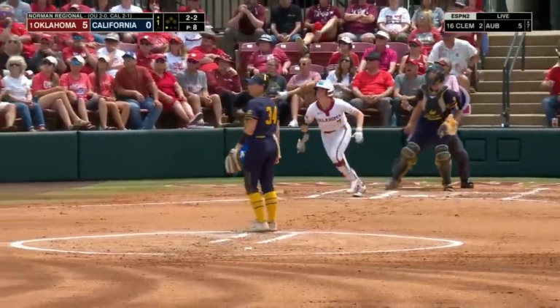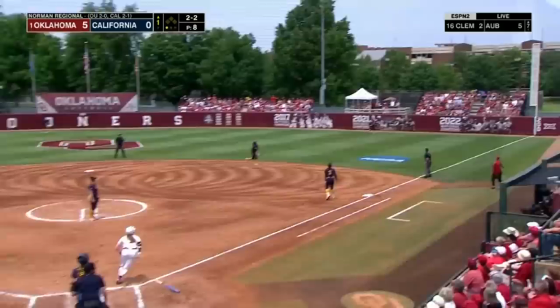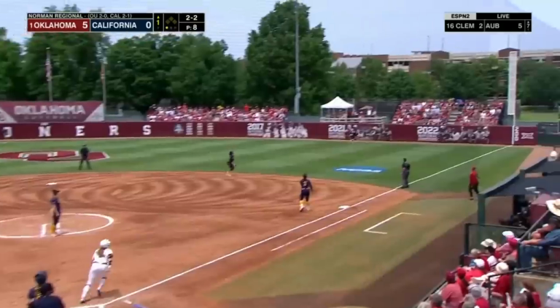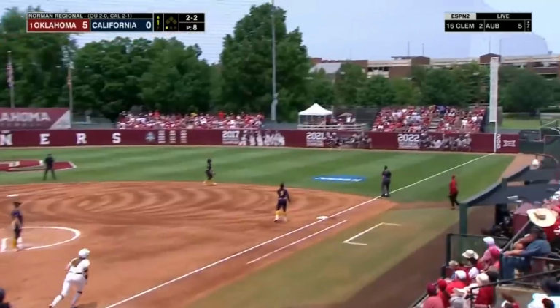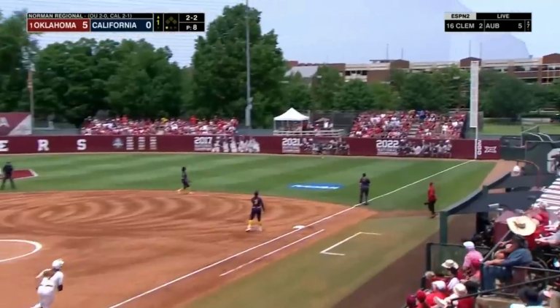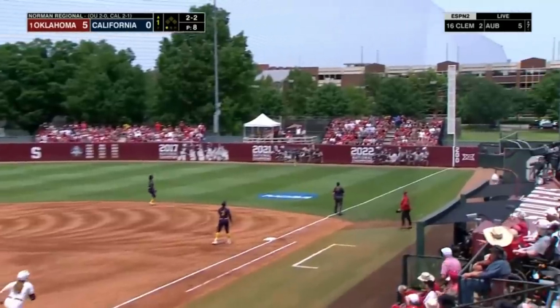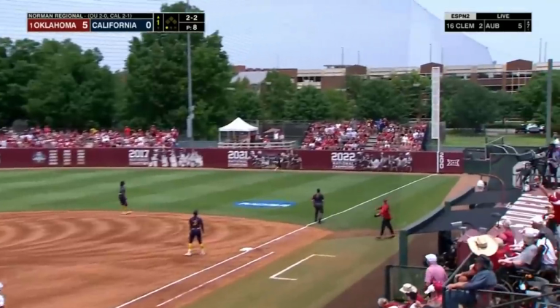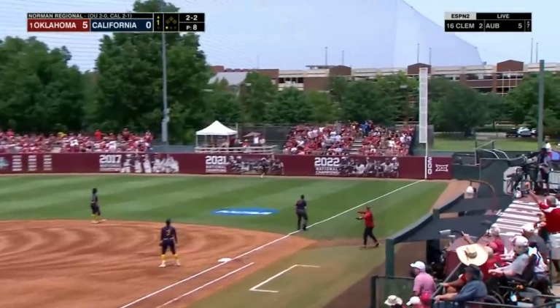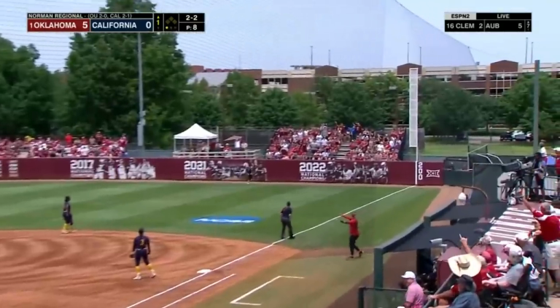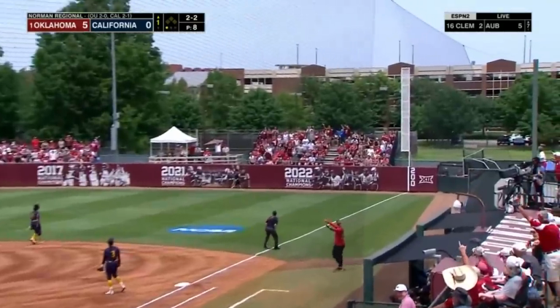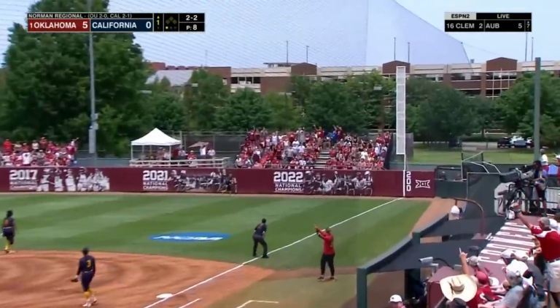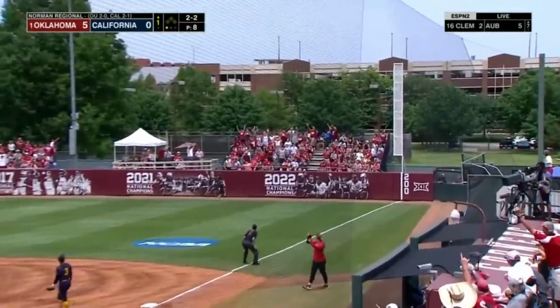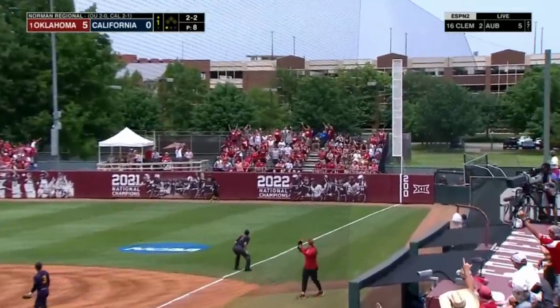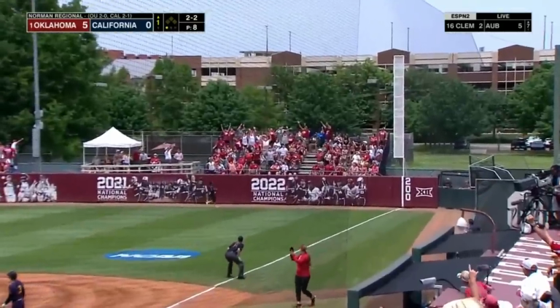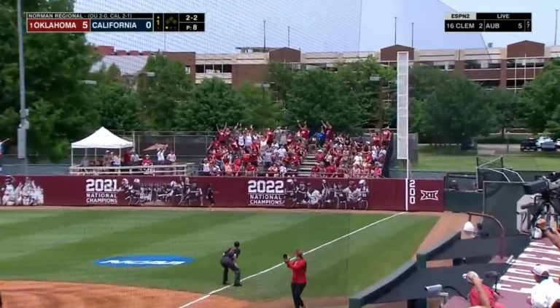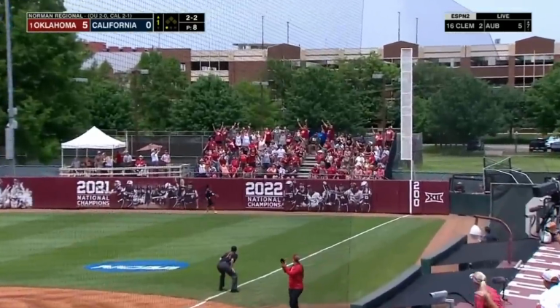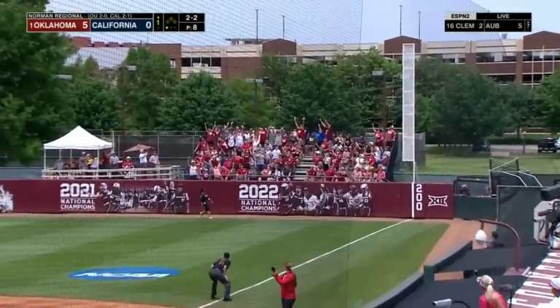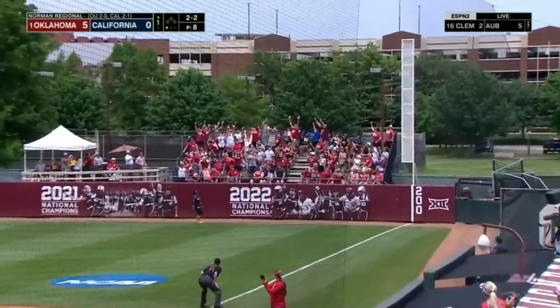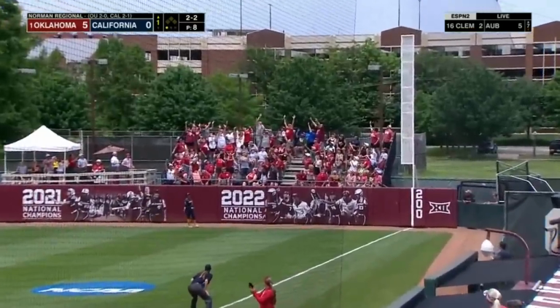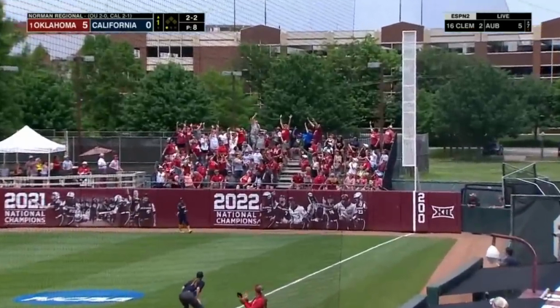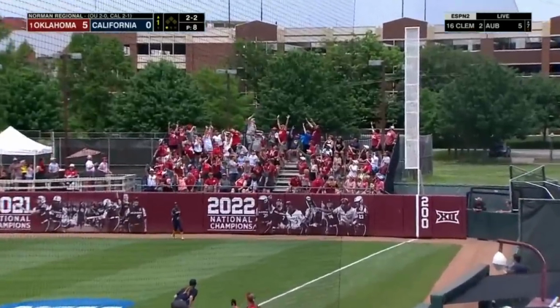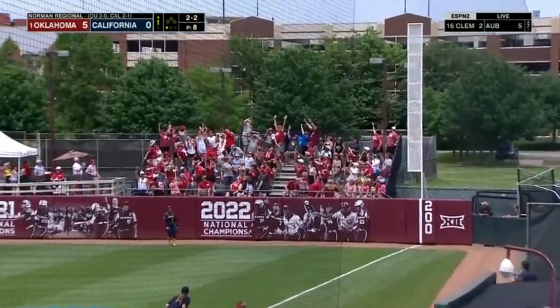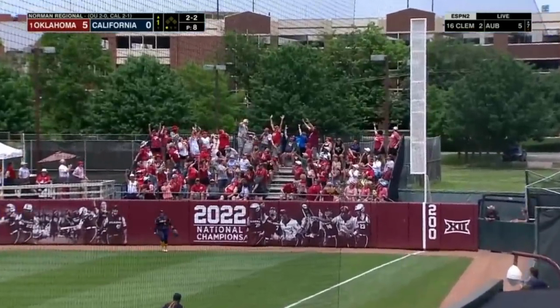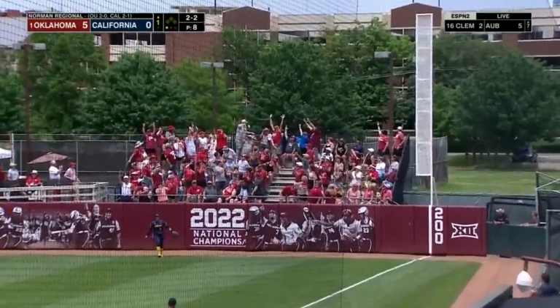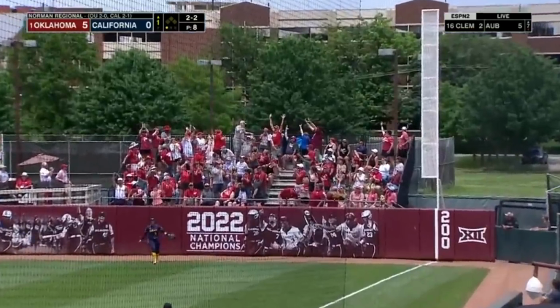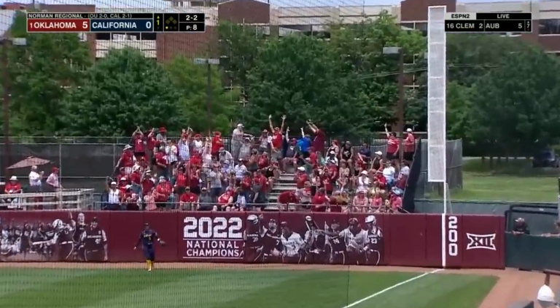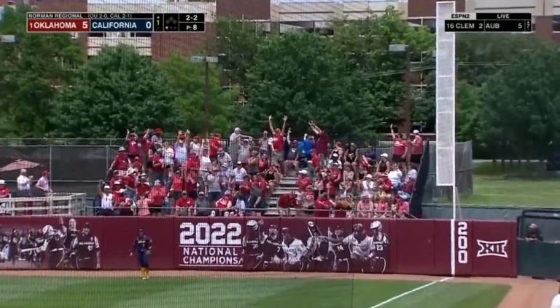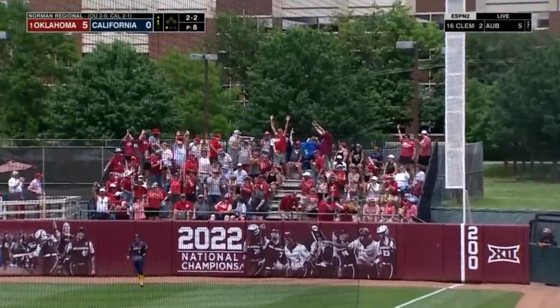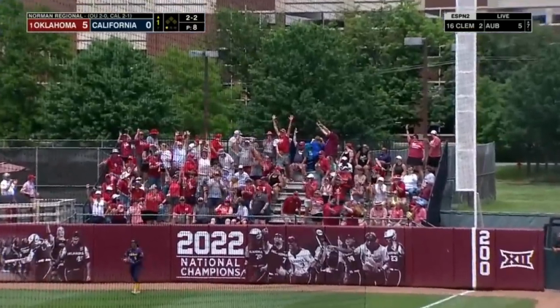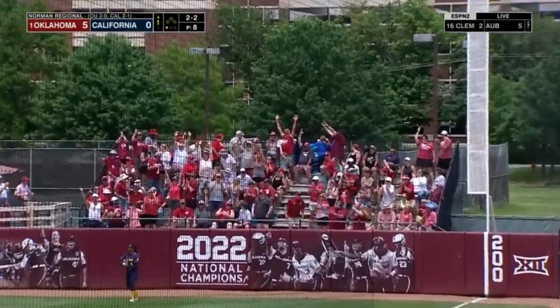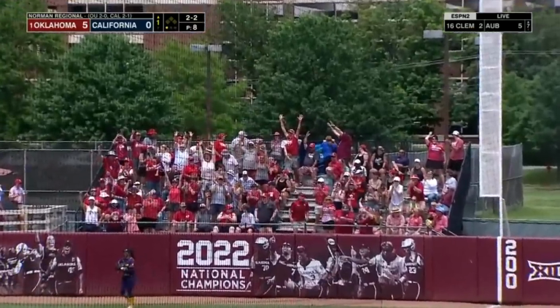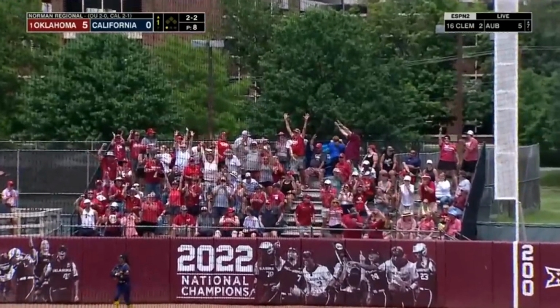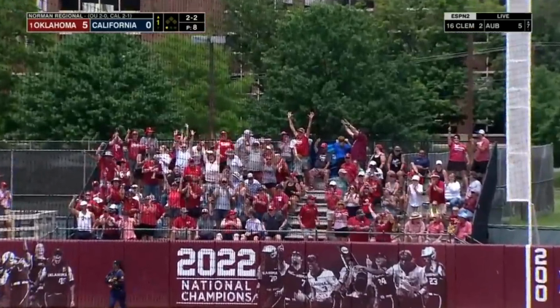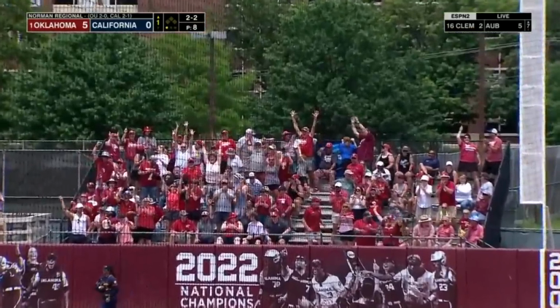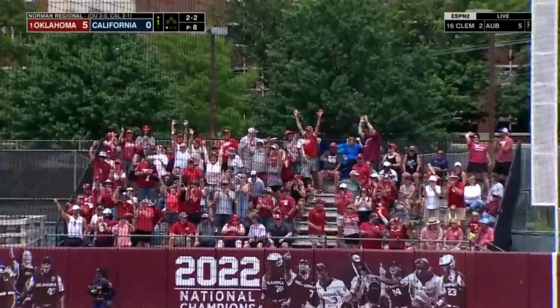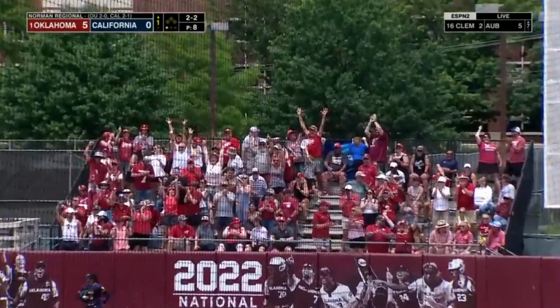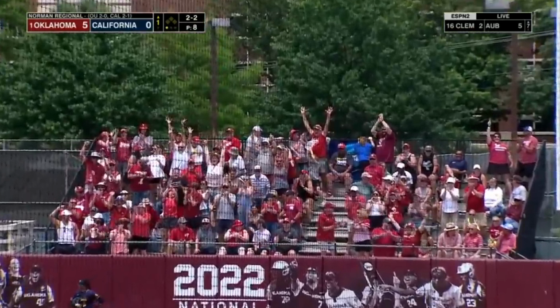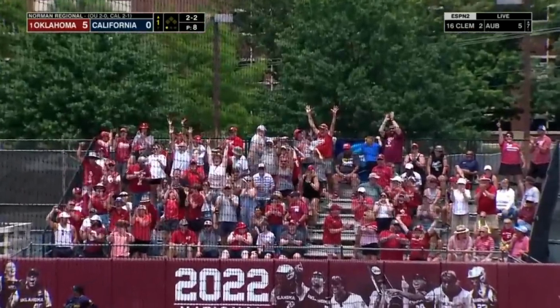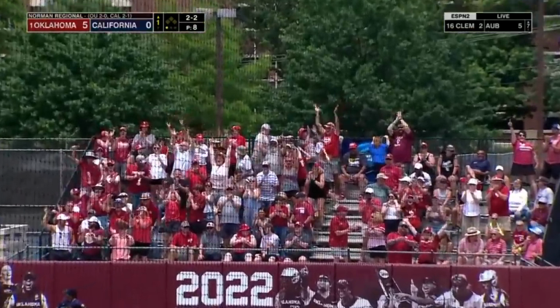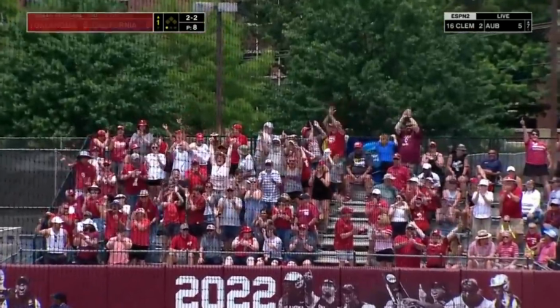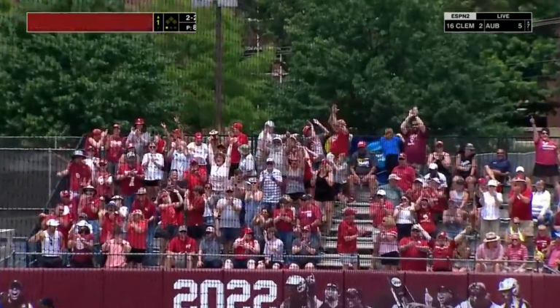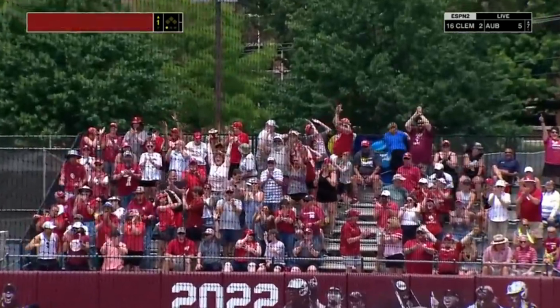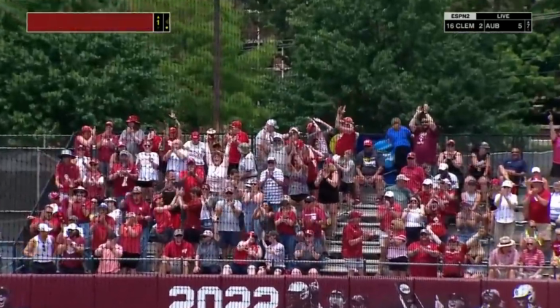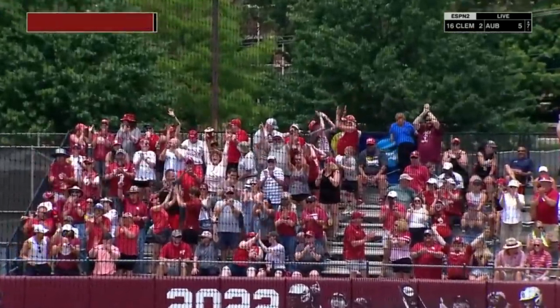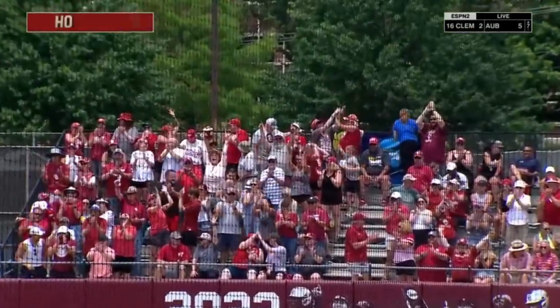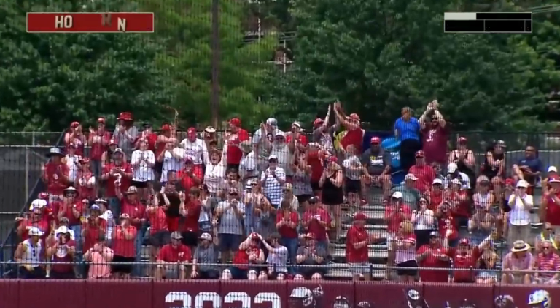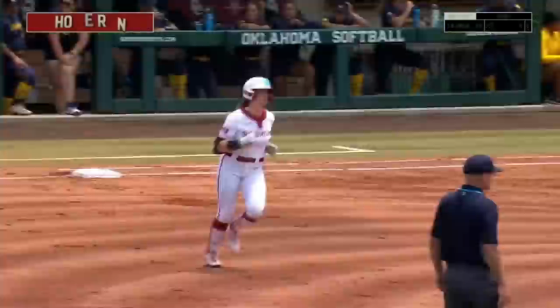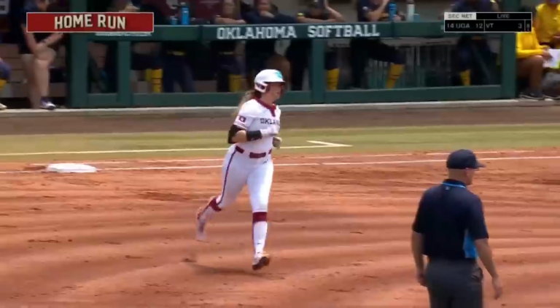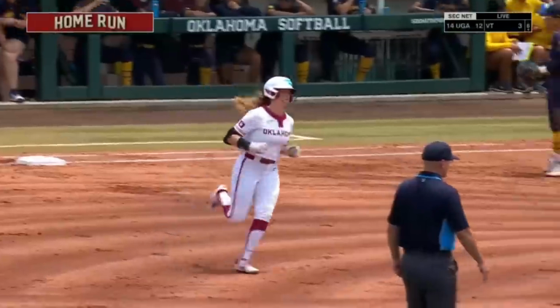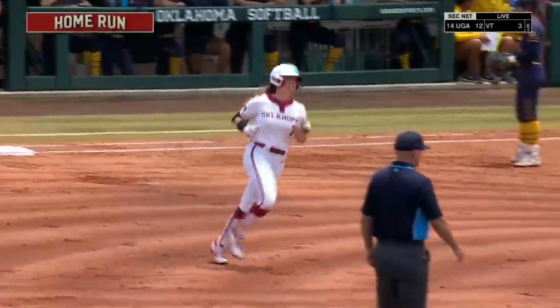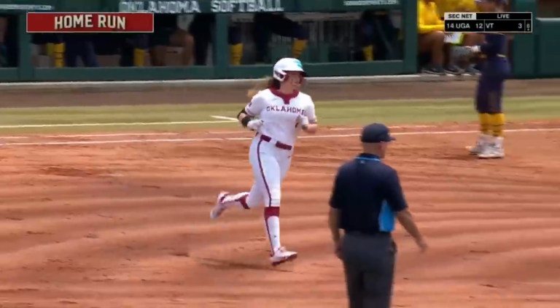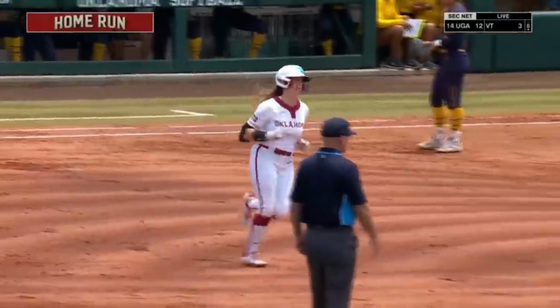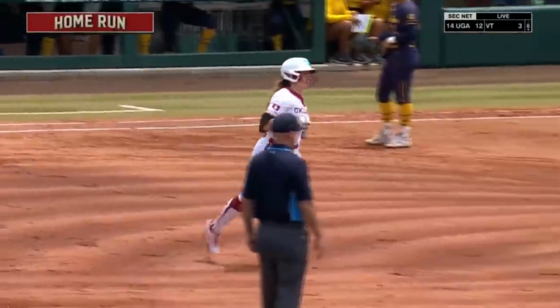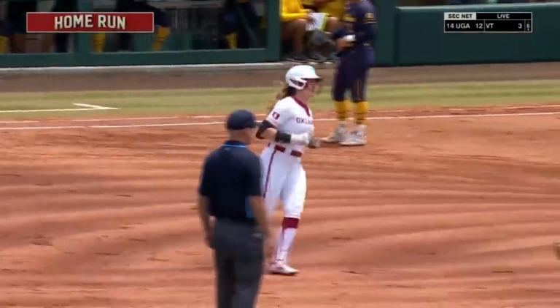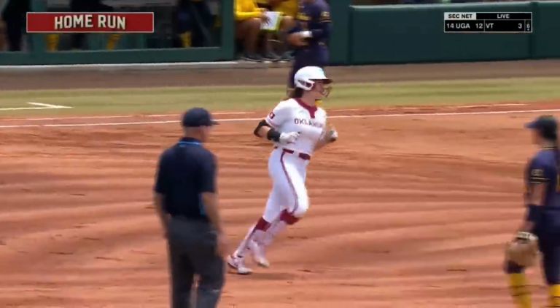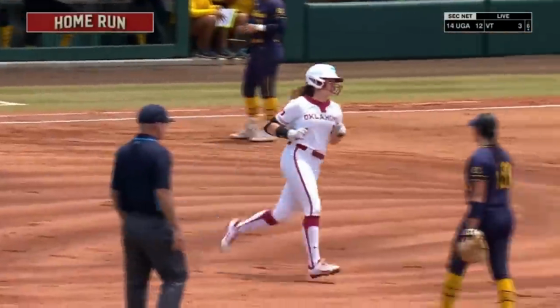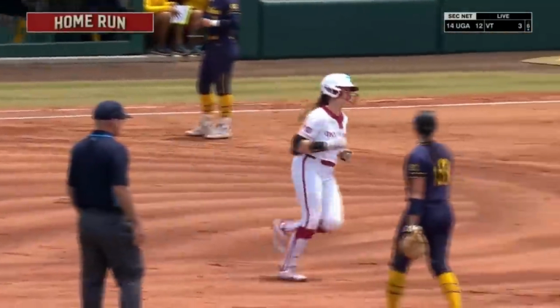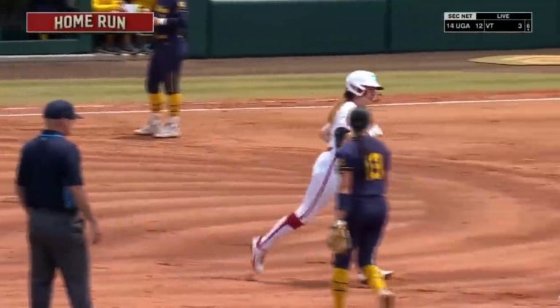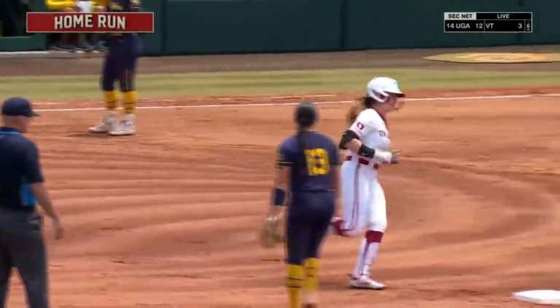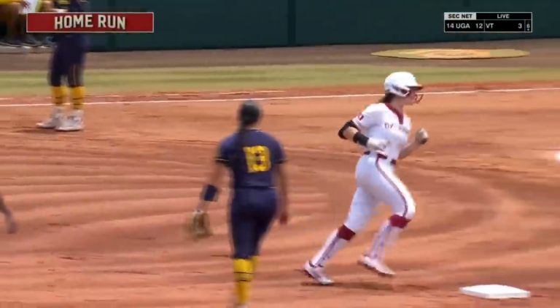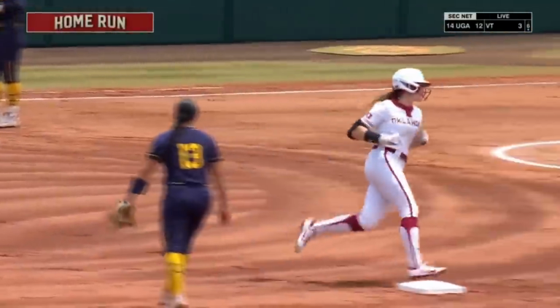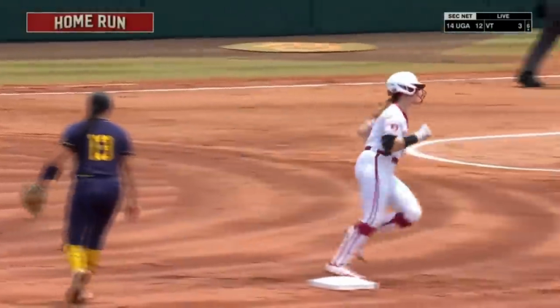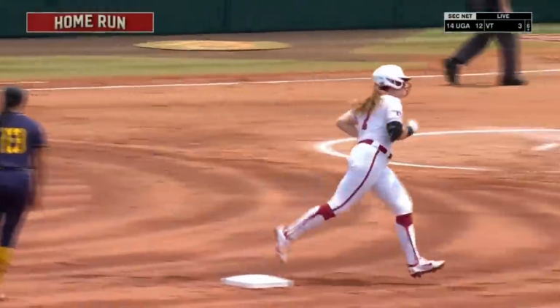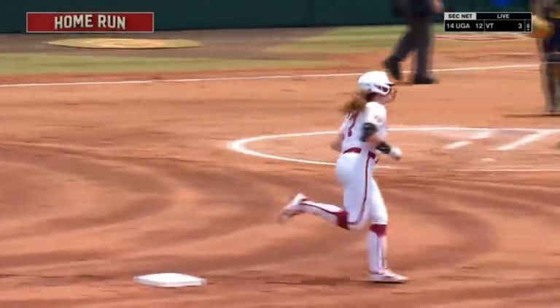Oh my gosh. Is there any ball that won't leave the park today? This is unreal.